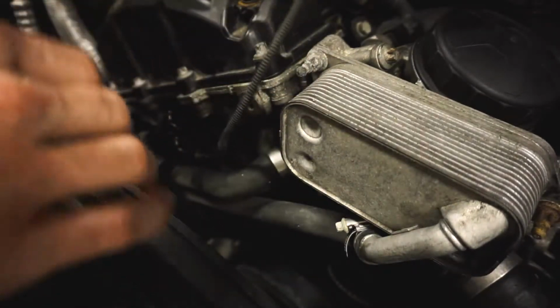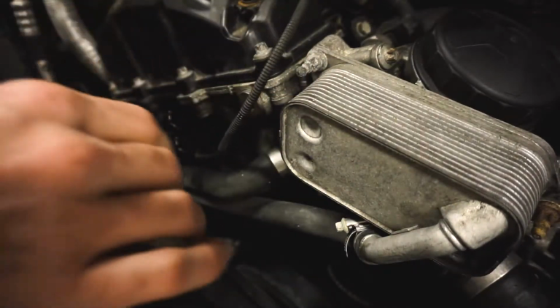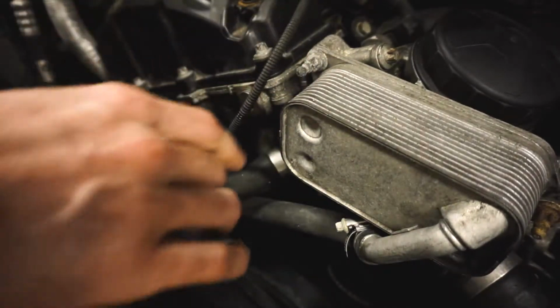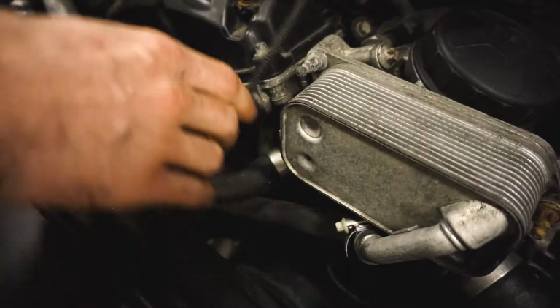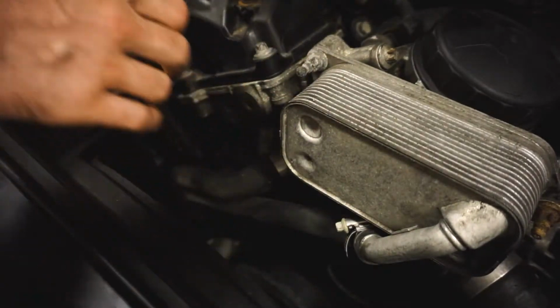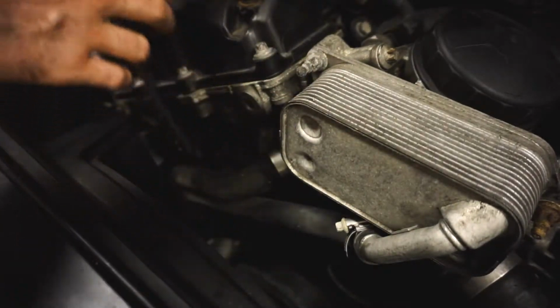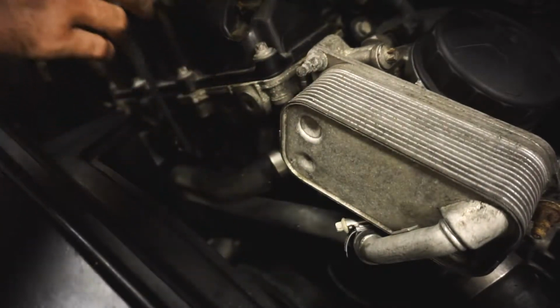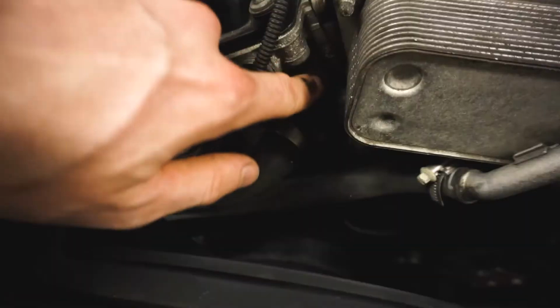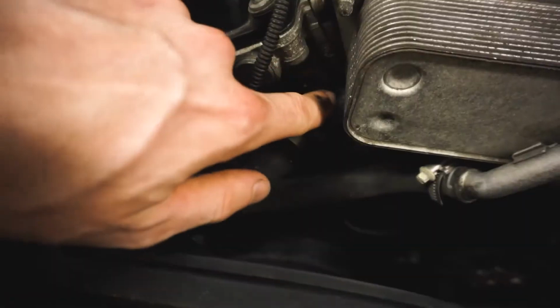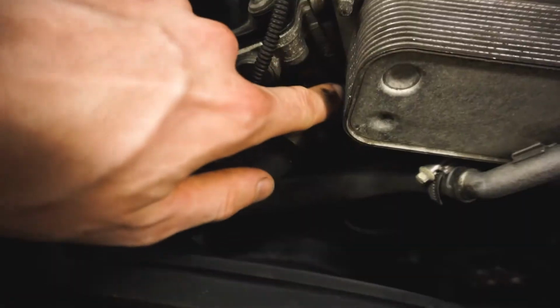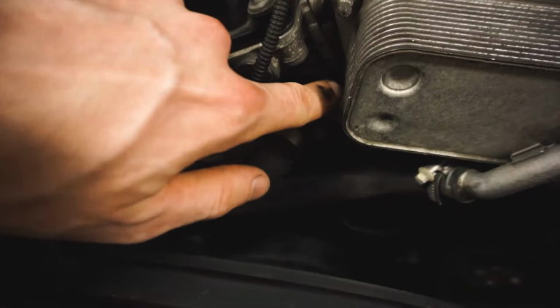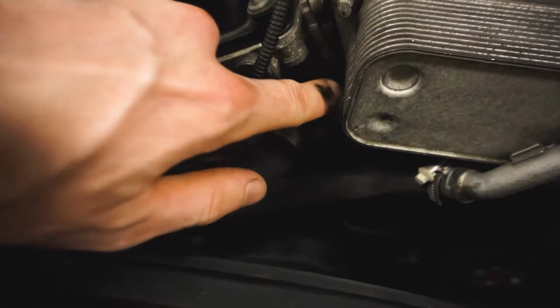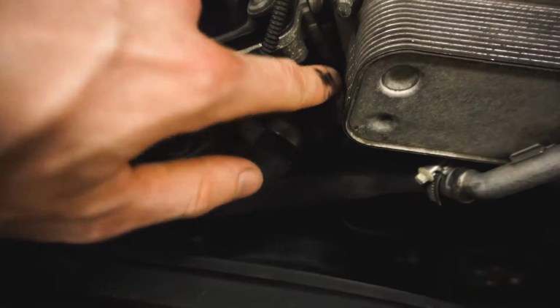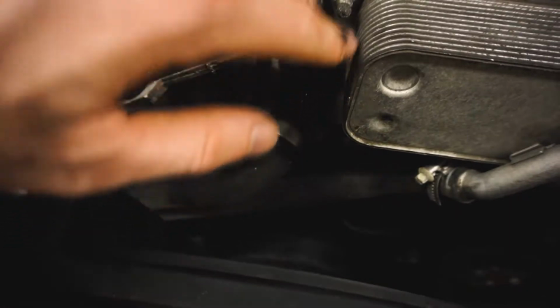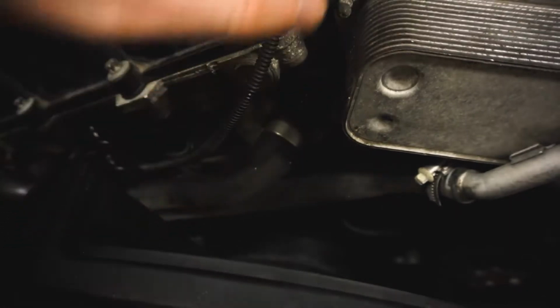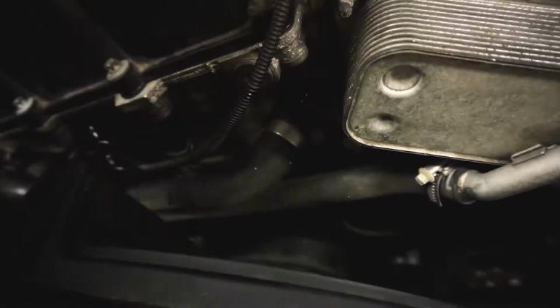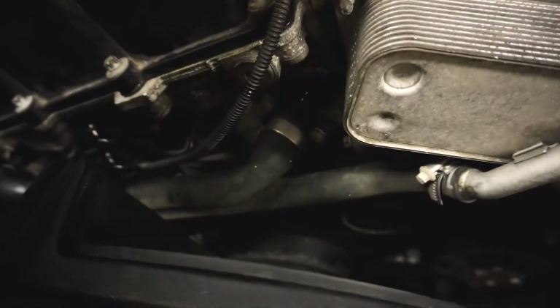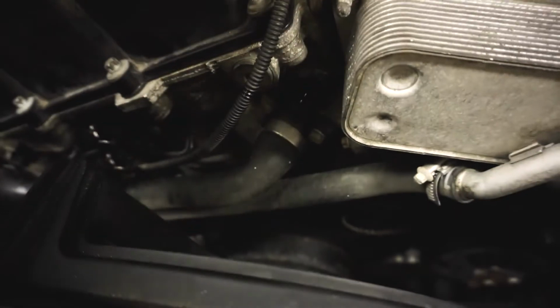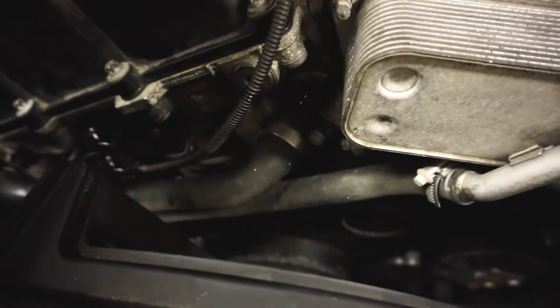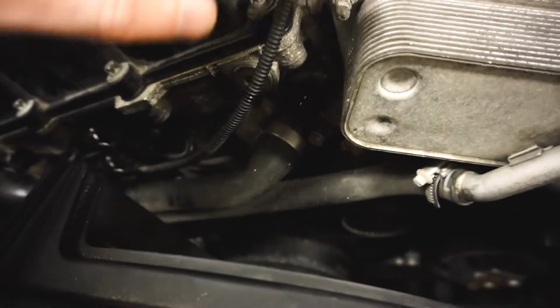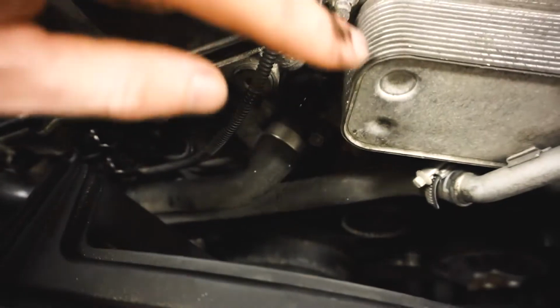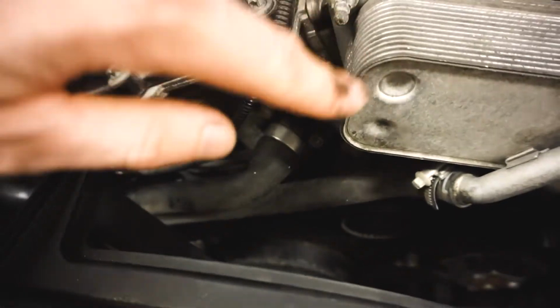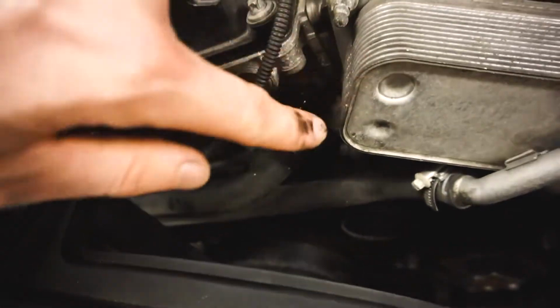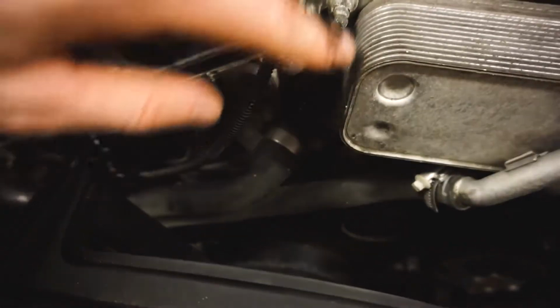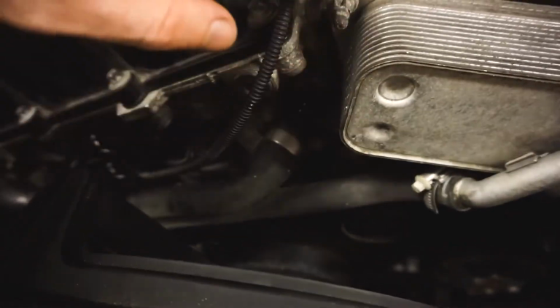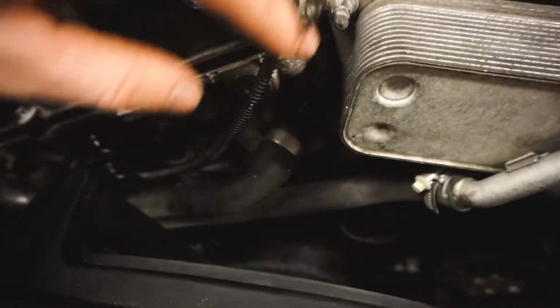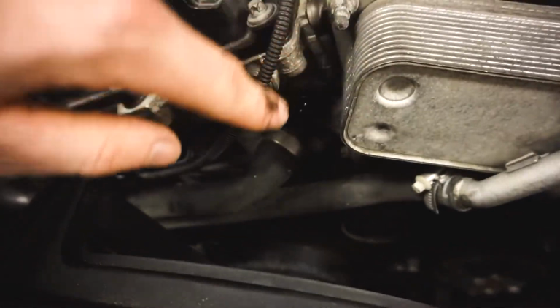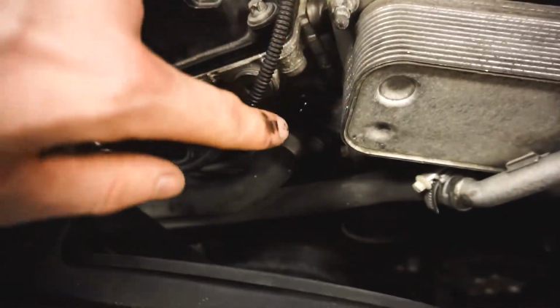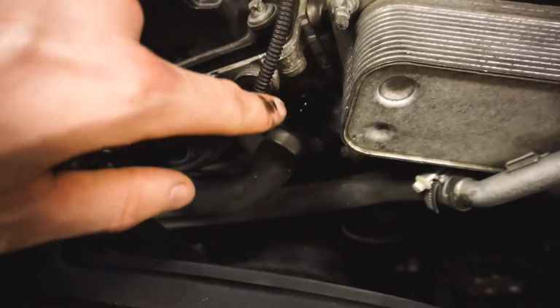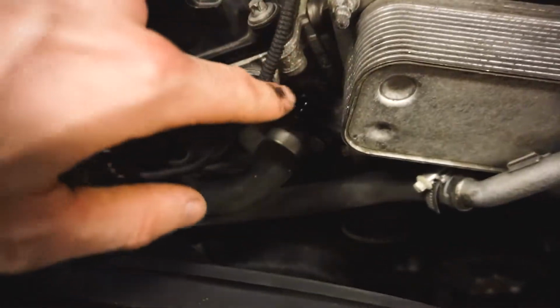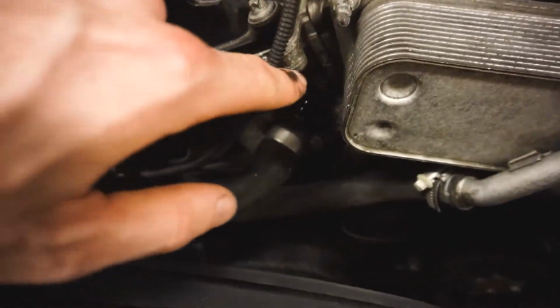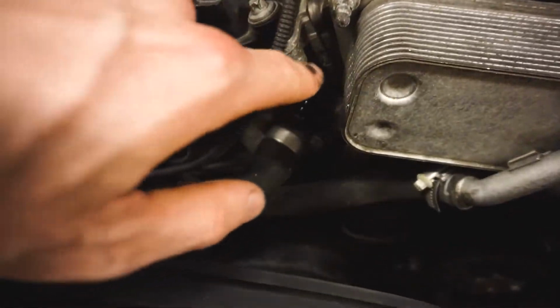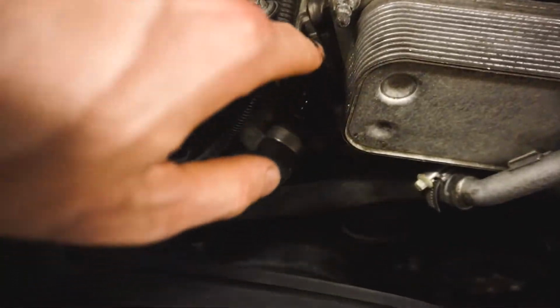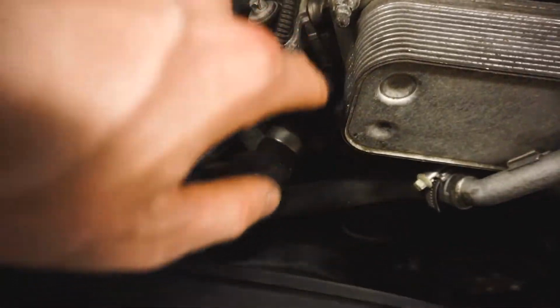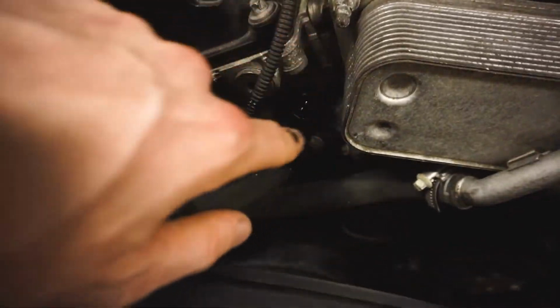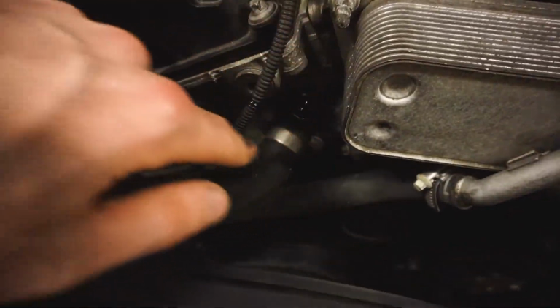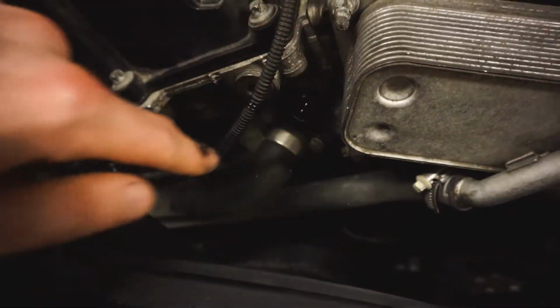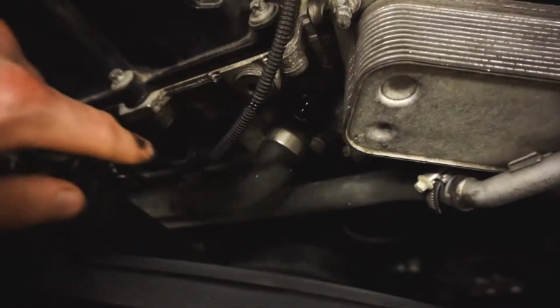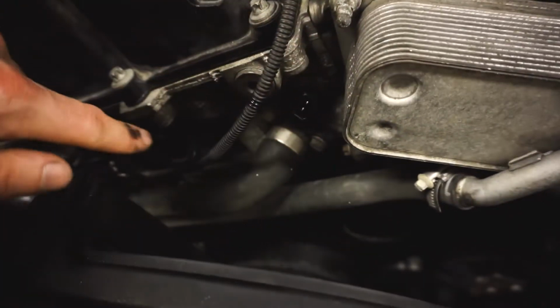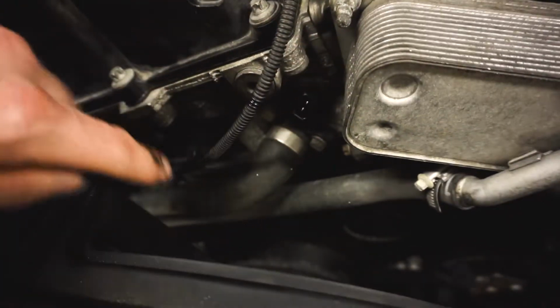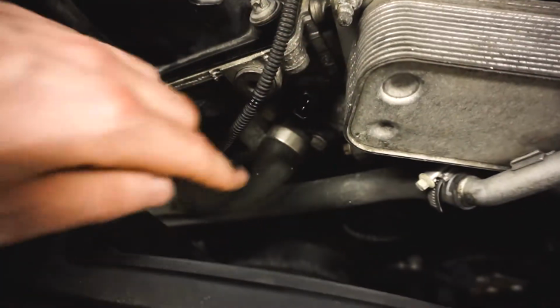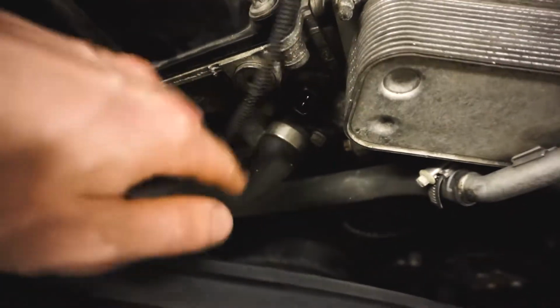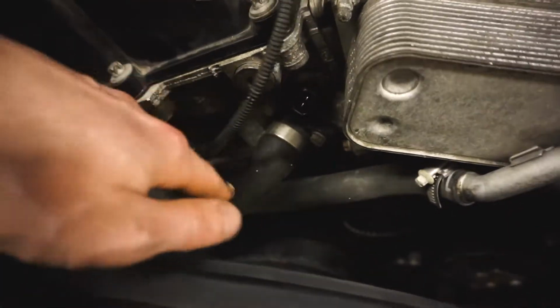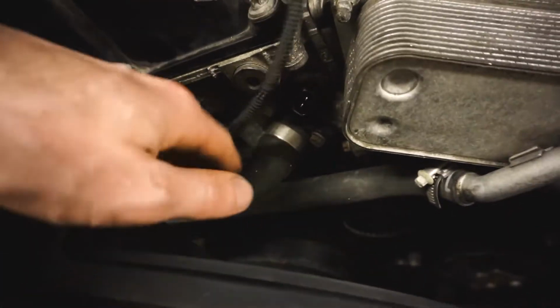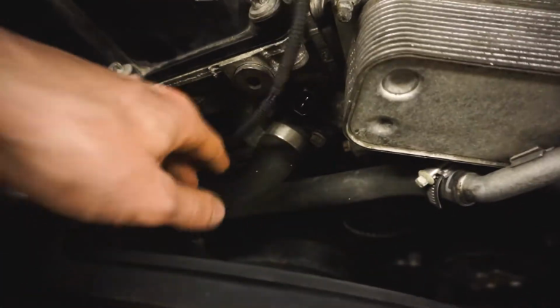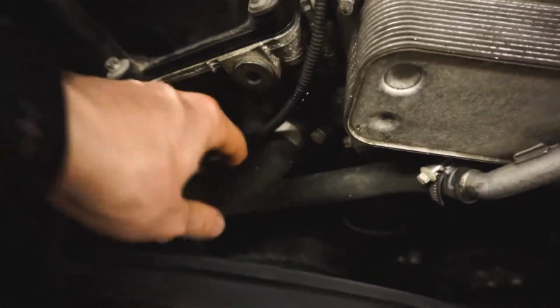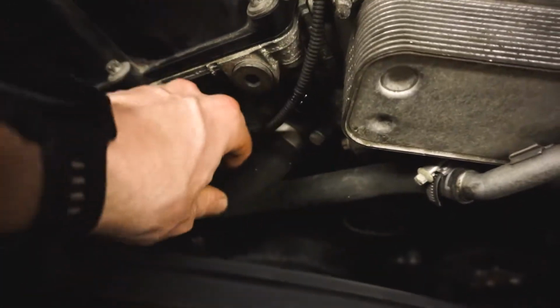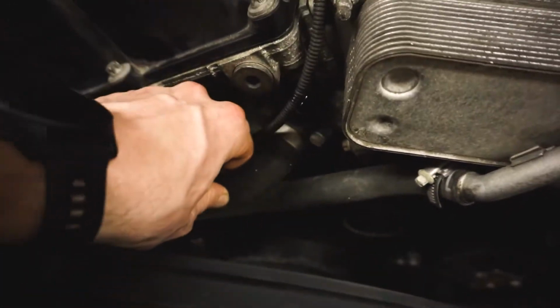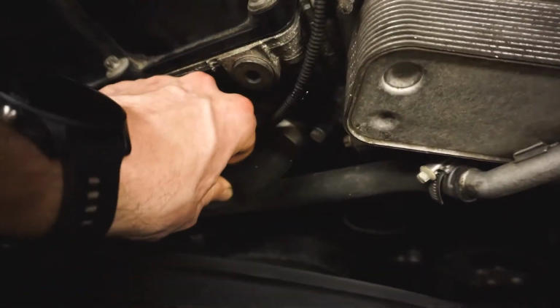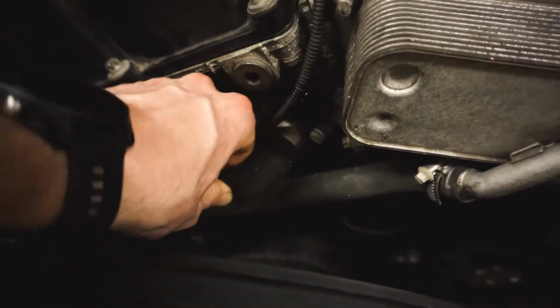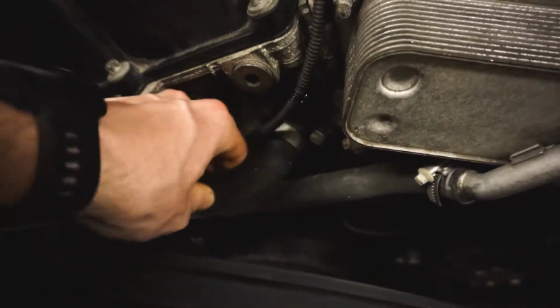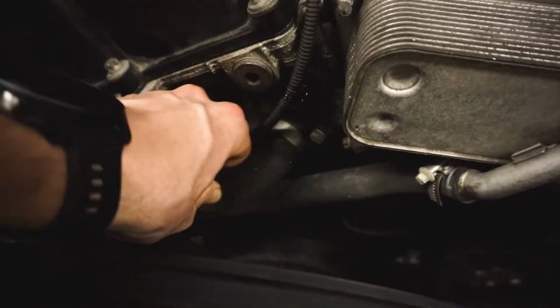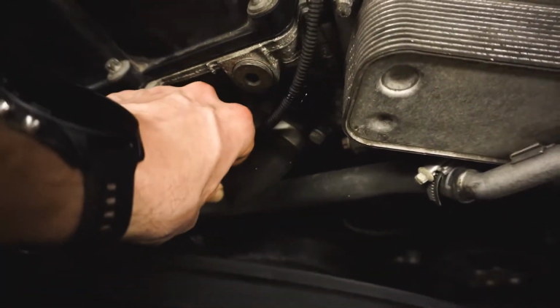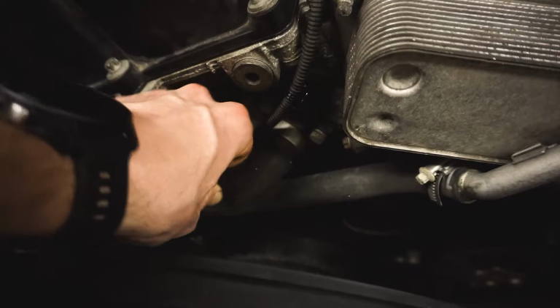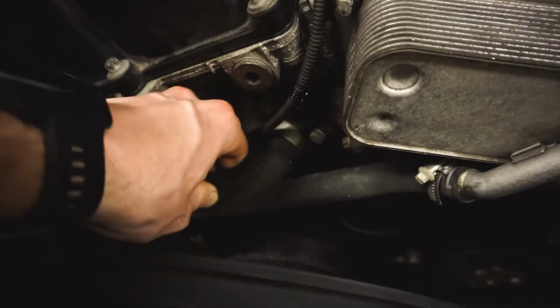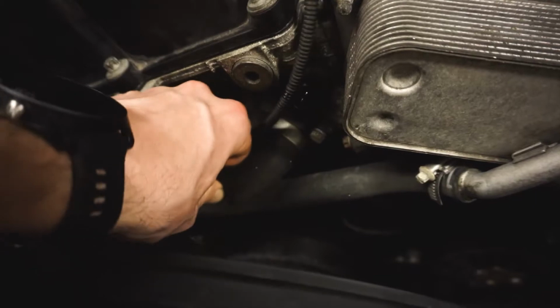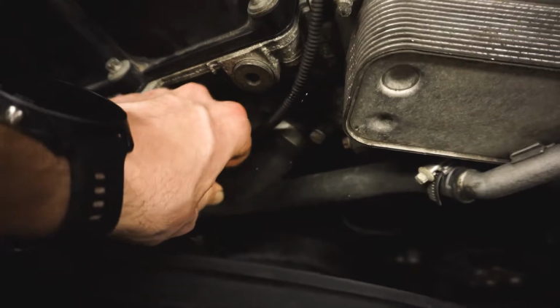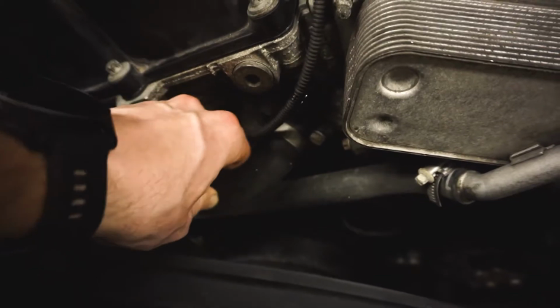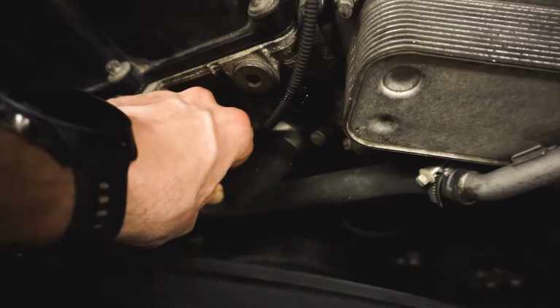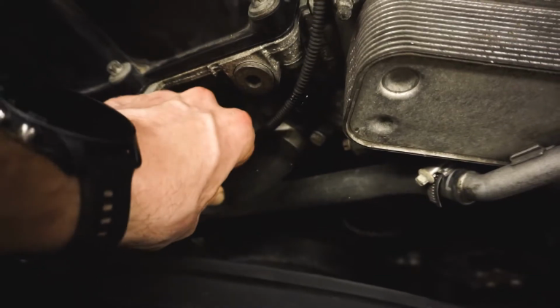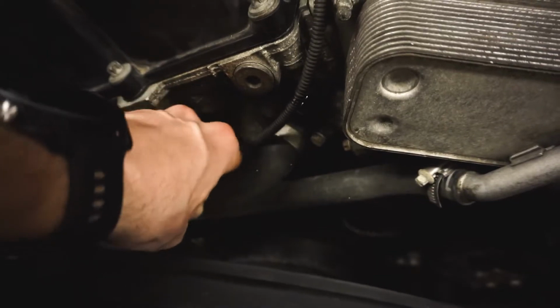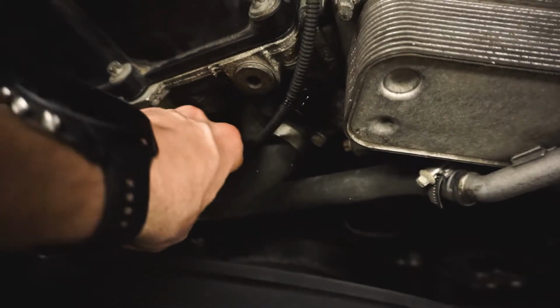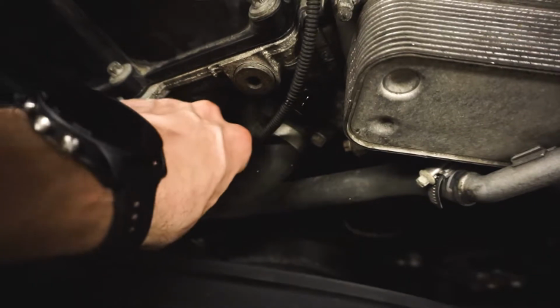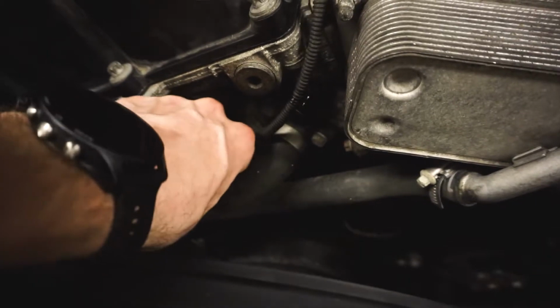It's on the edge of the oil filter housing, which is right here, and we have one of the coolant lines right there.